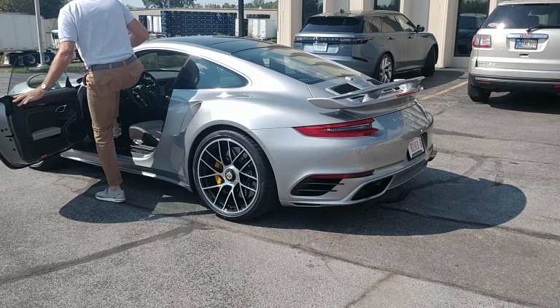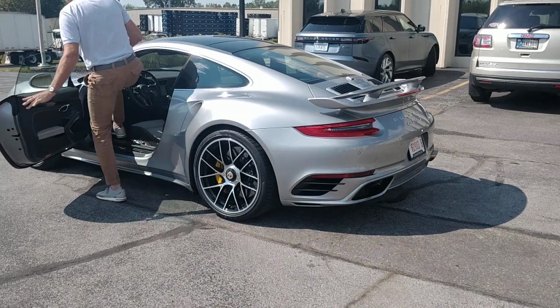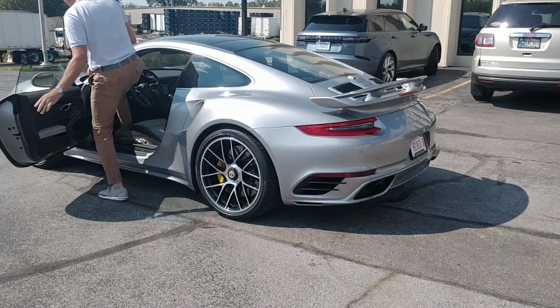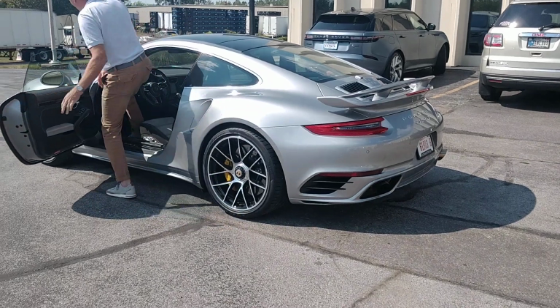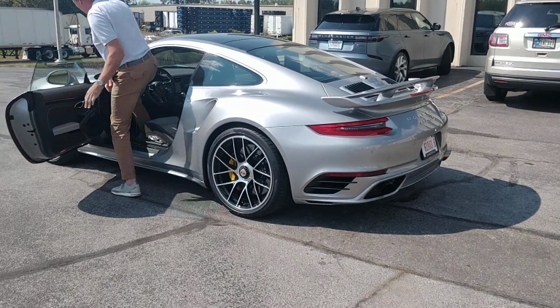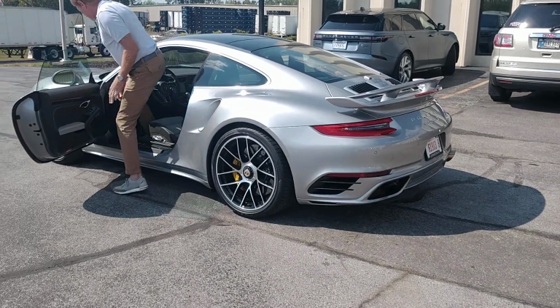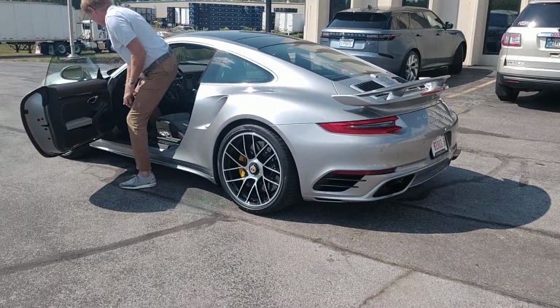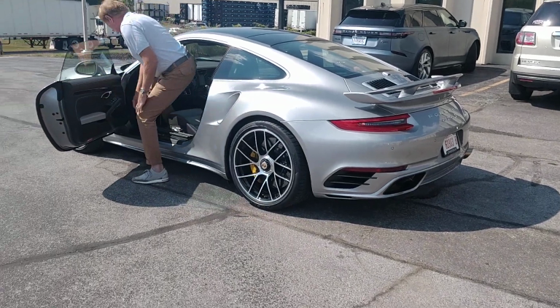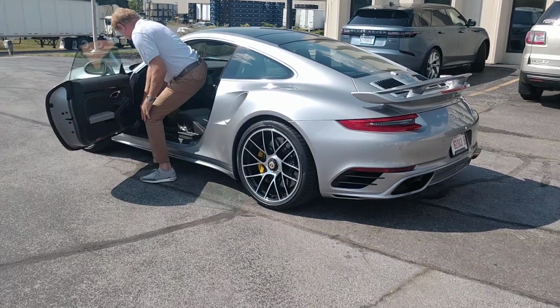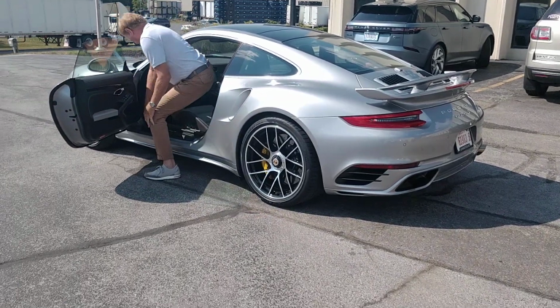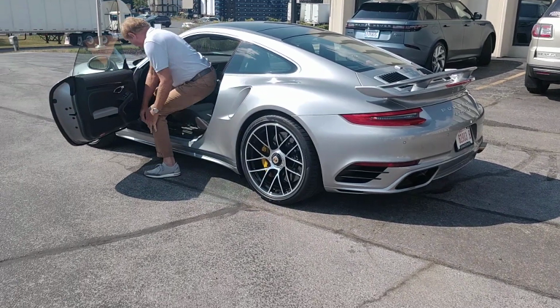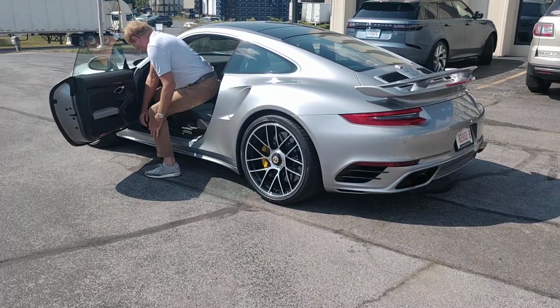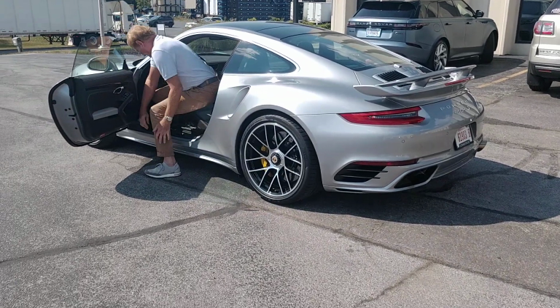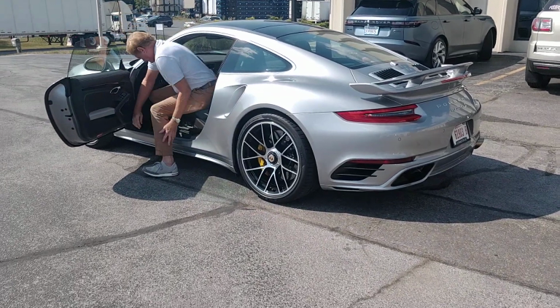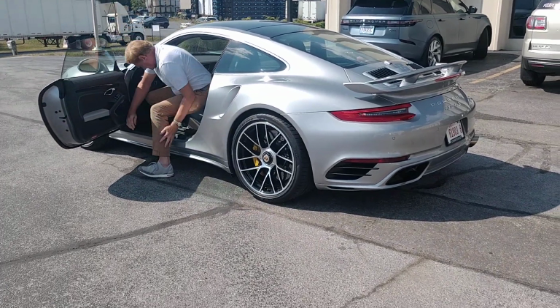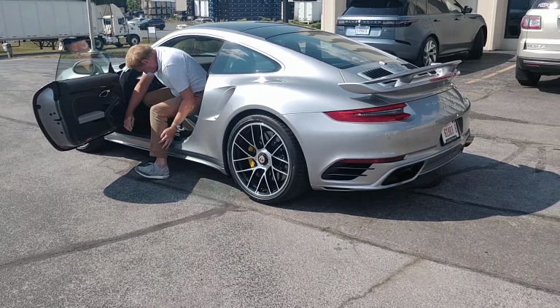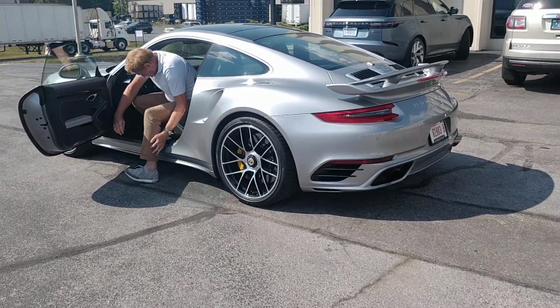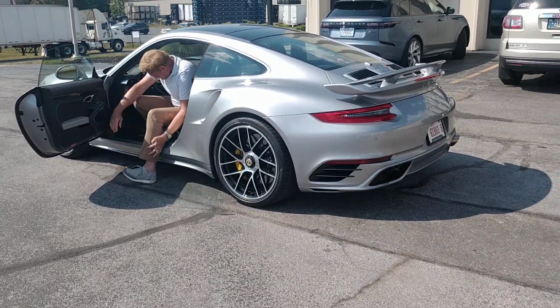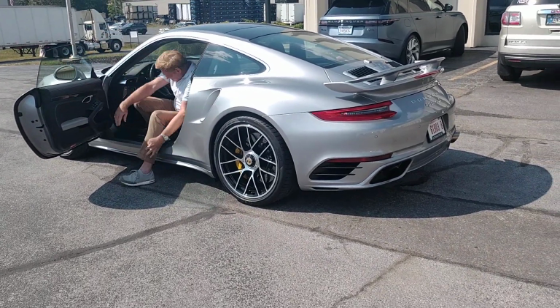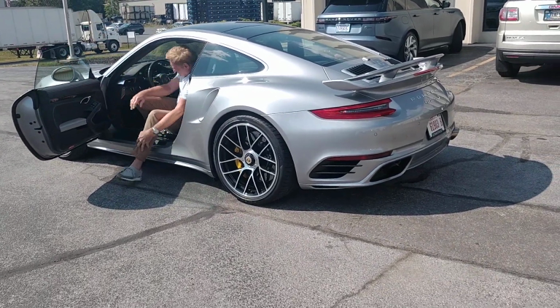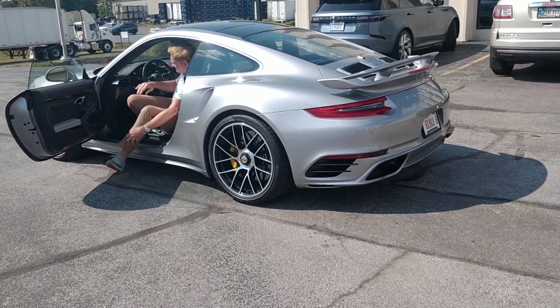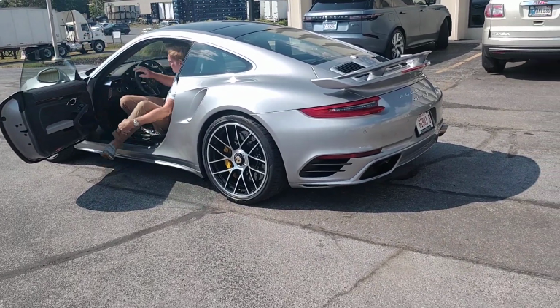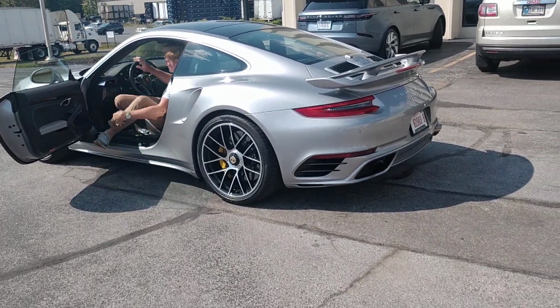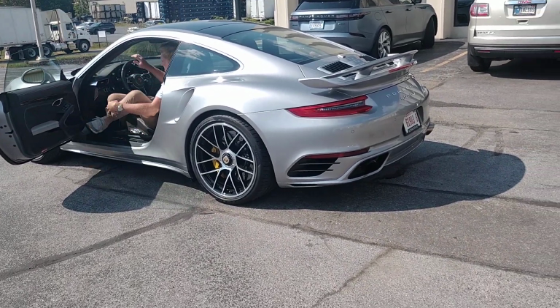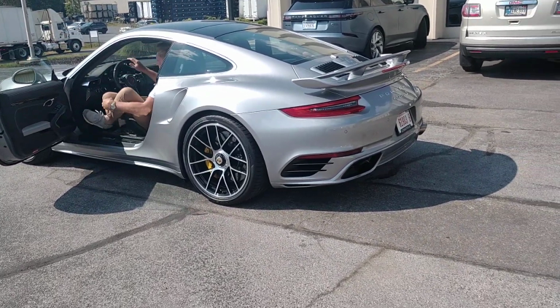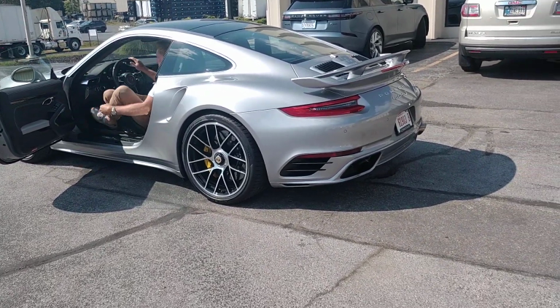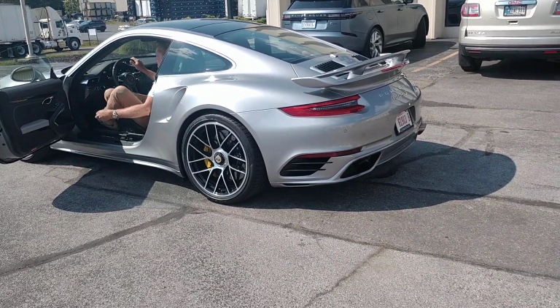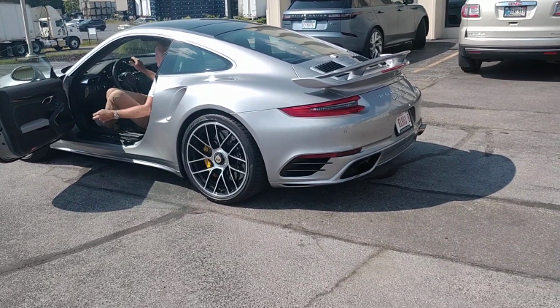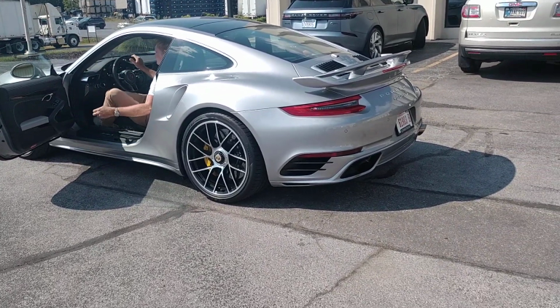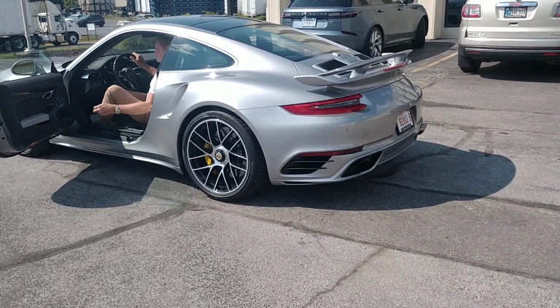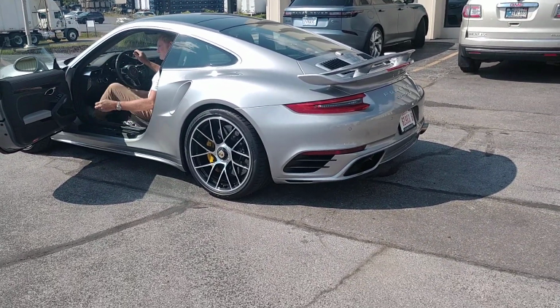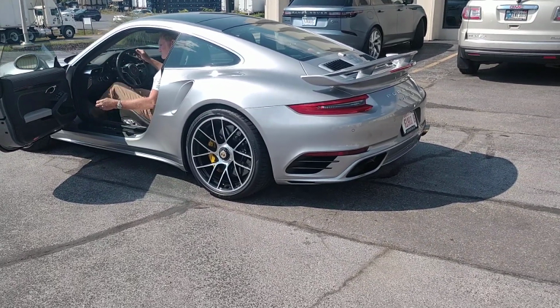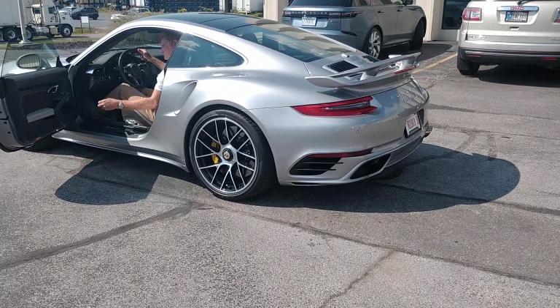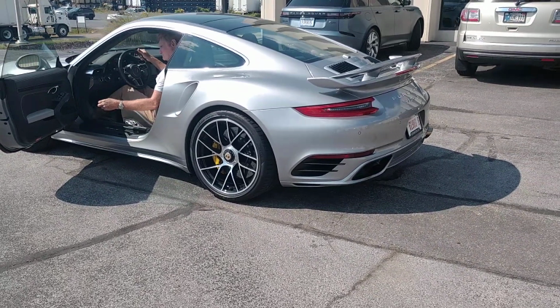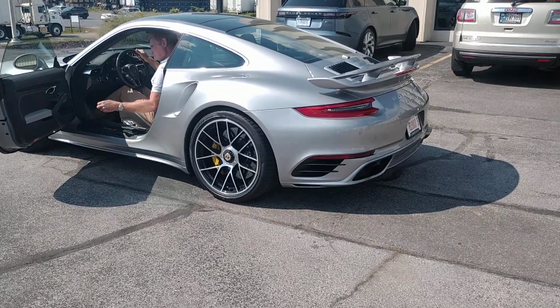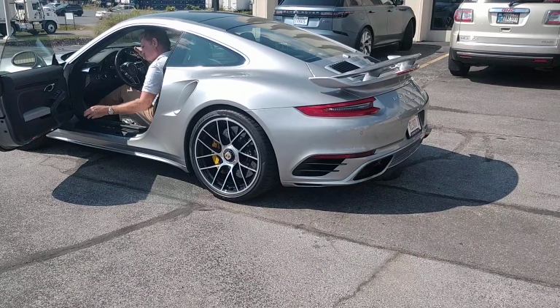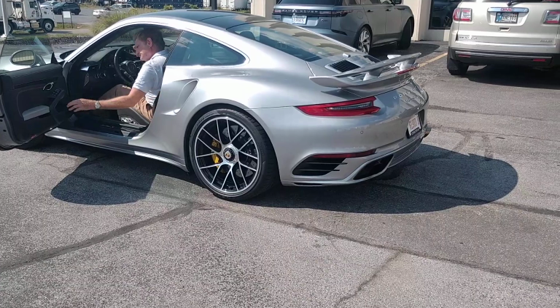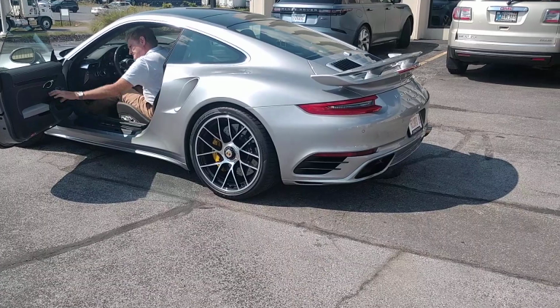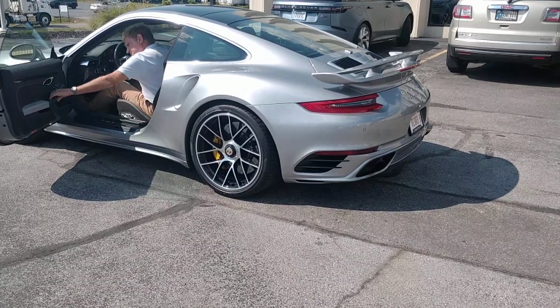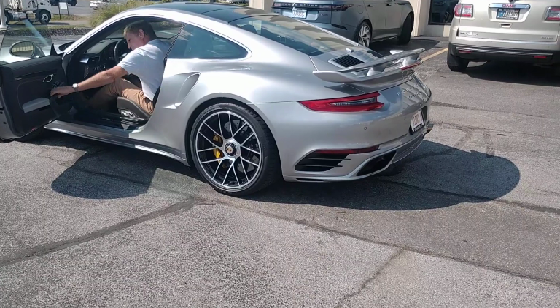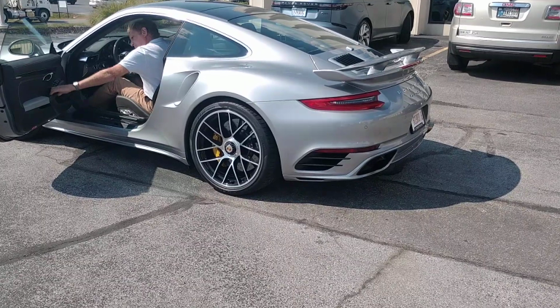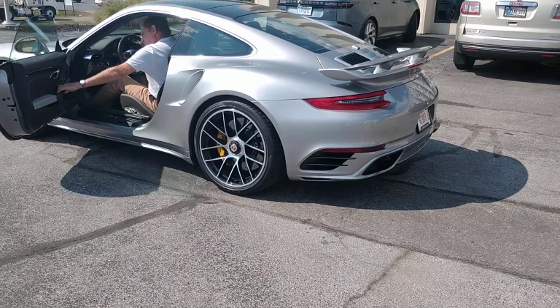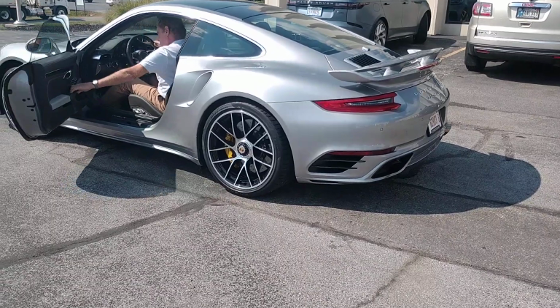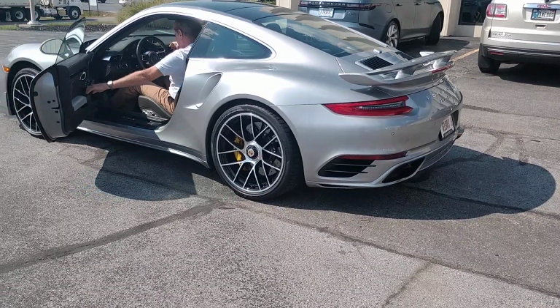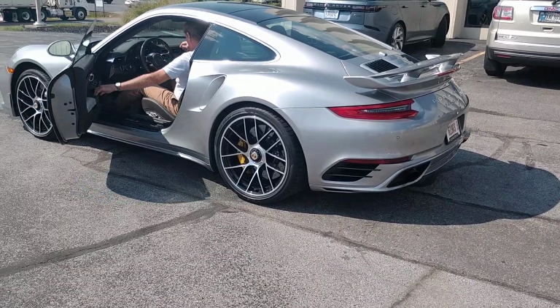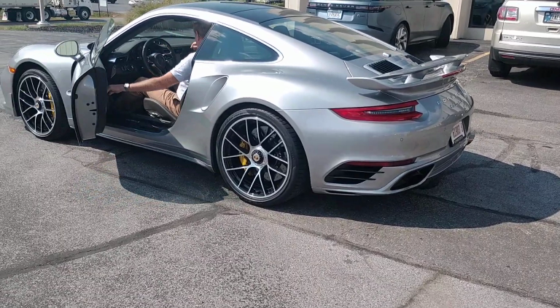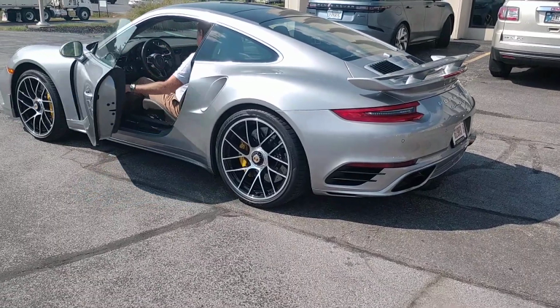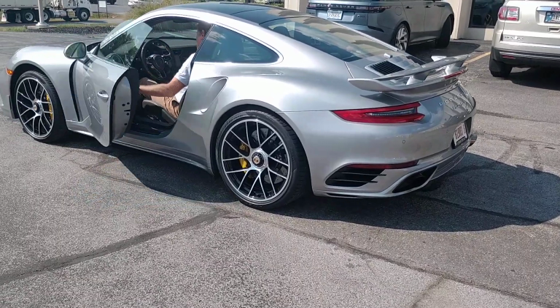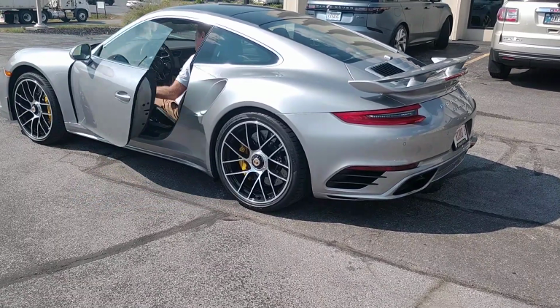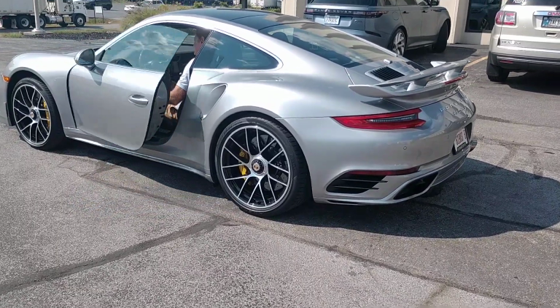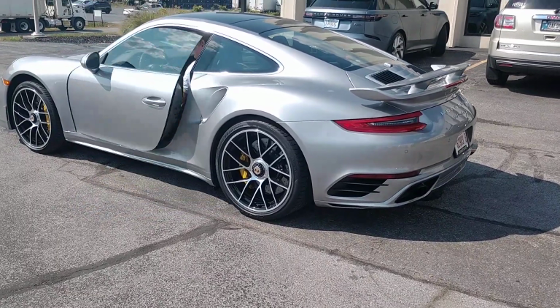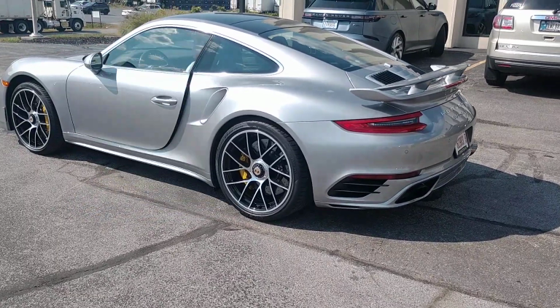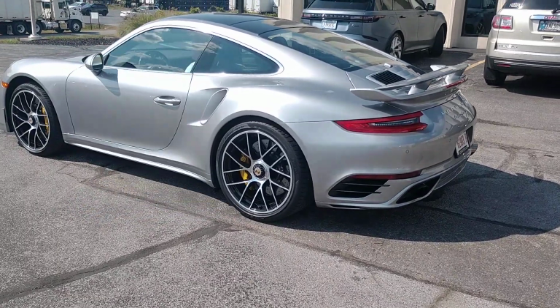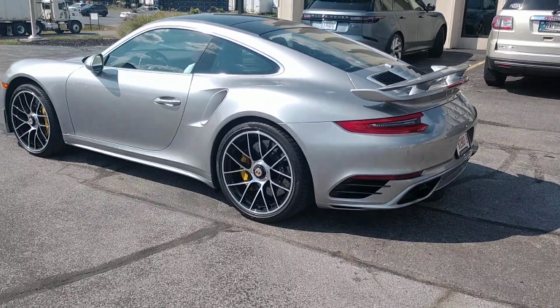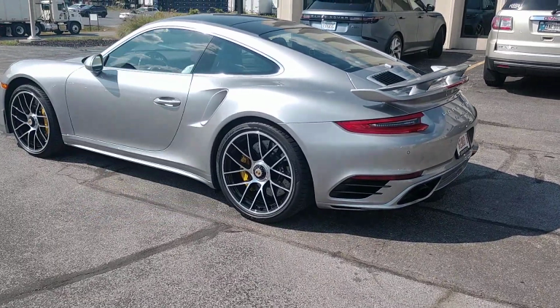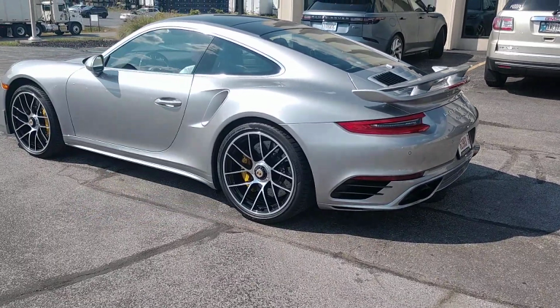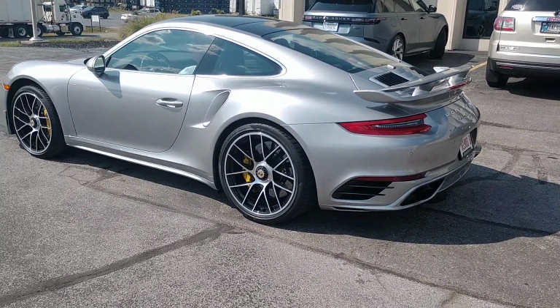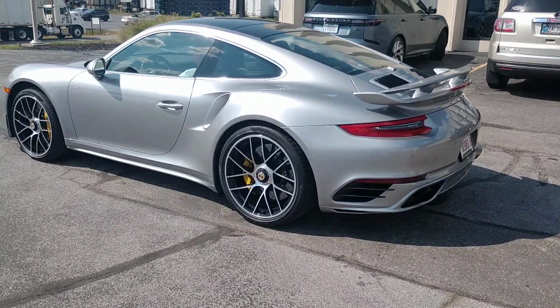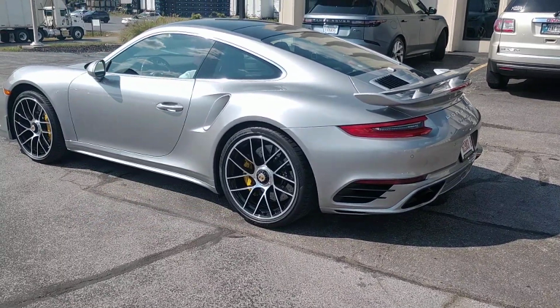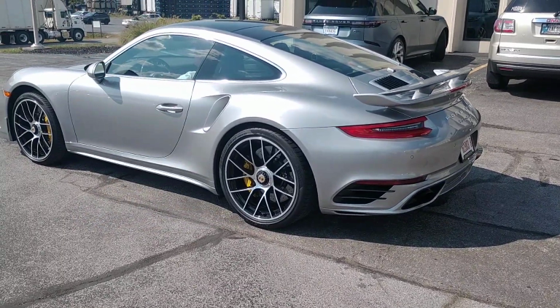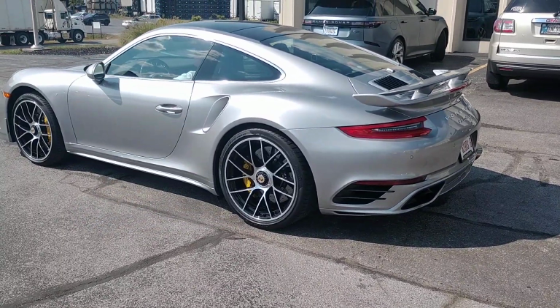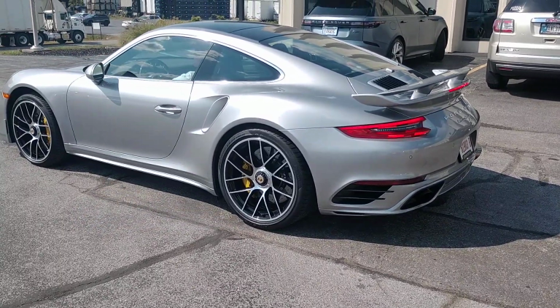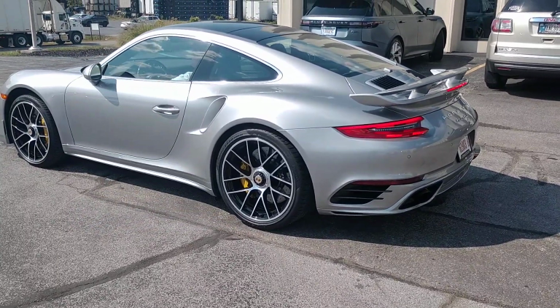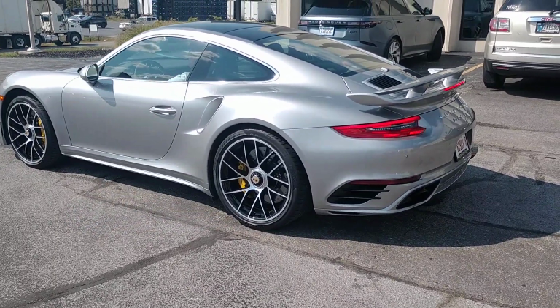Hey guys, it's Rich here at Ultra Motorsports. We're doing this quick video for a potential online buyer of this 2017 Porsche 911 Turbo S.